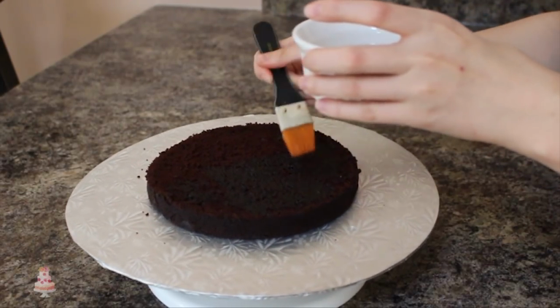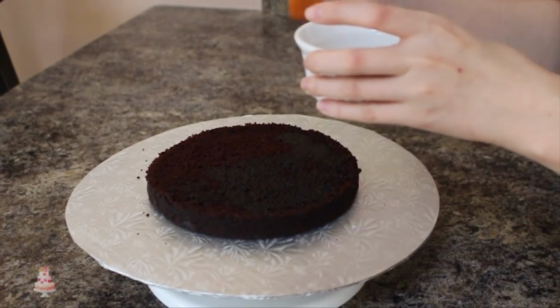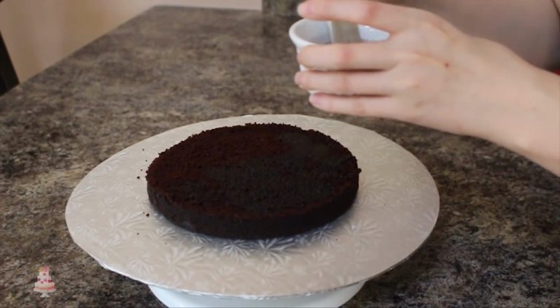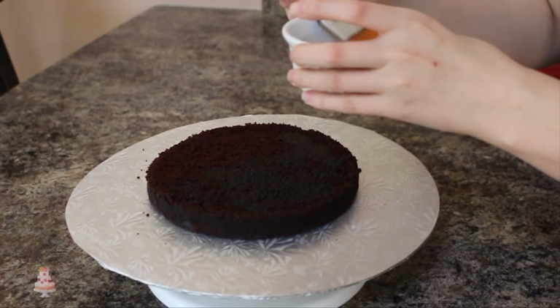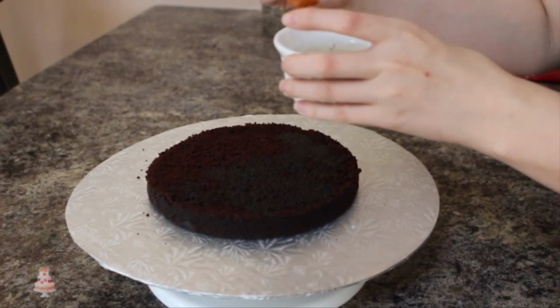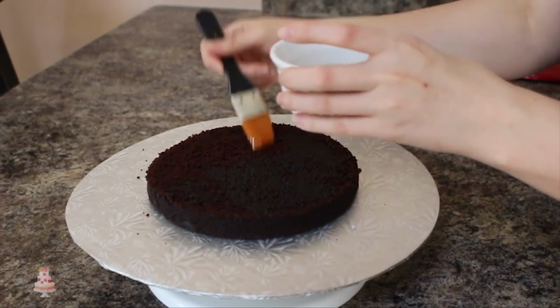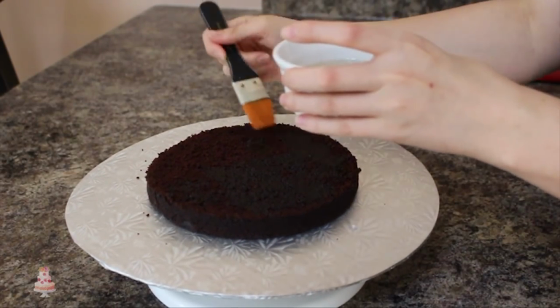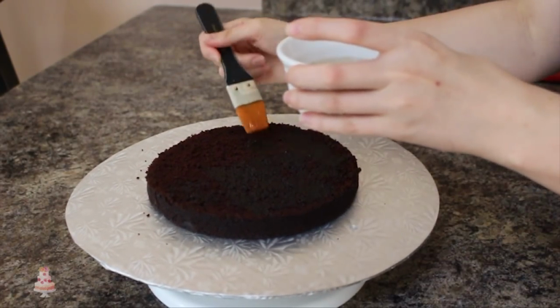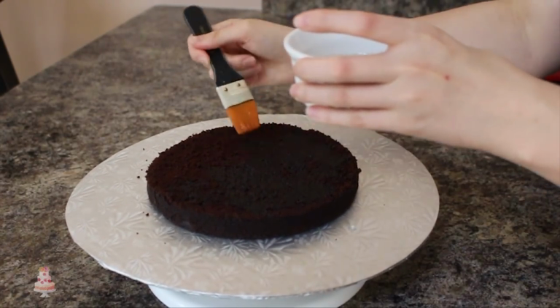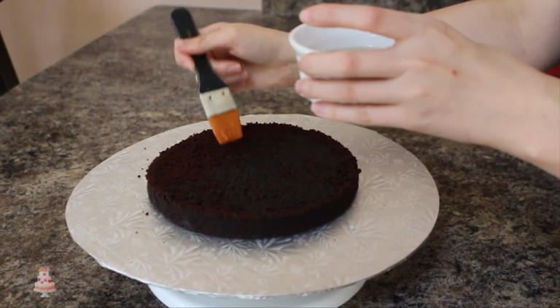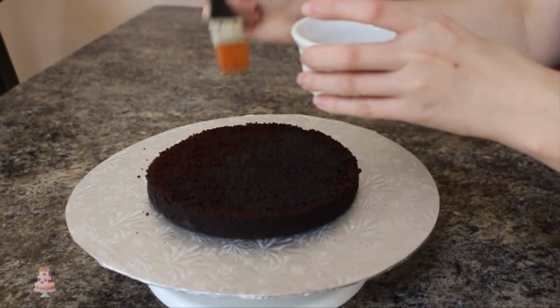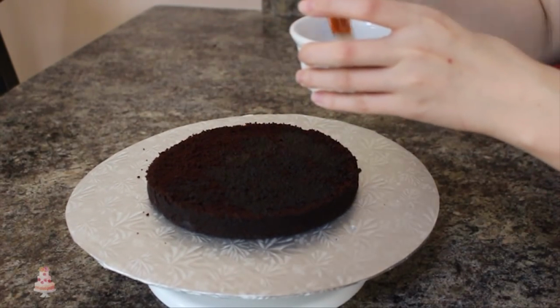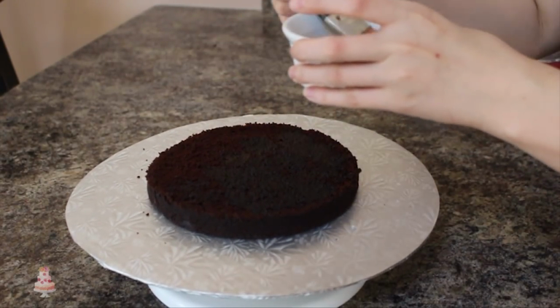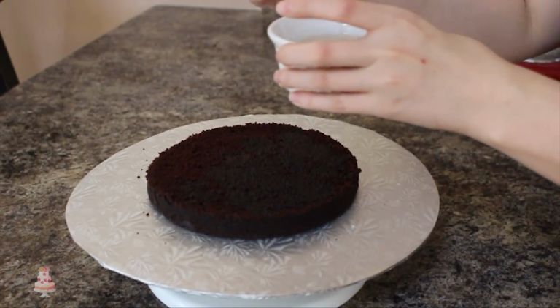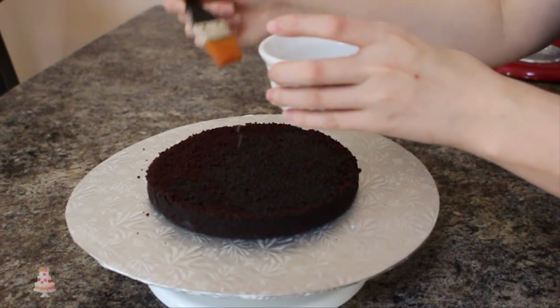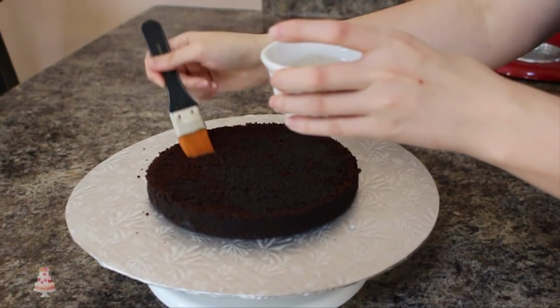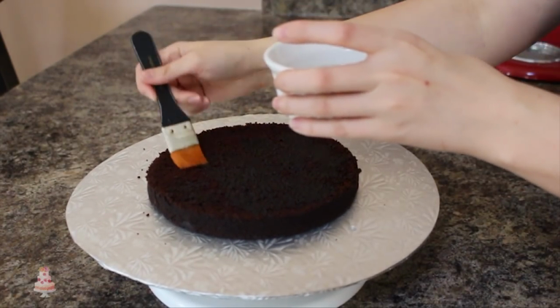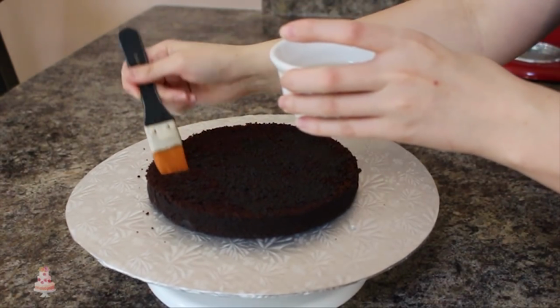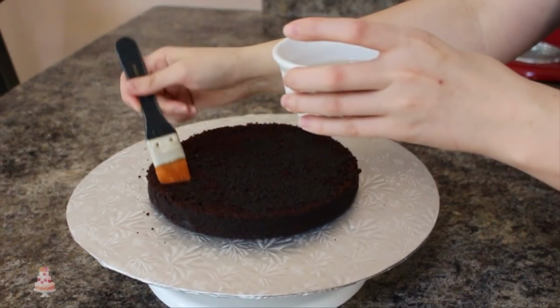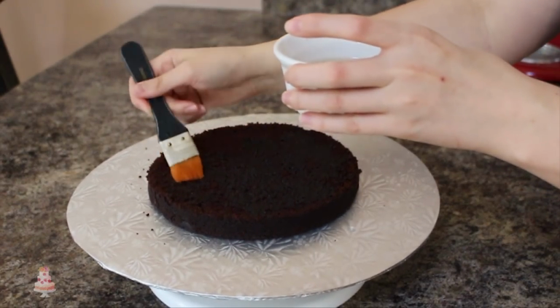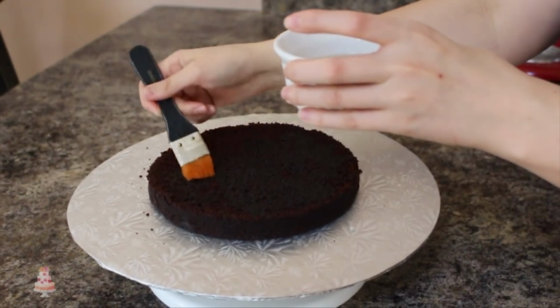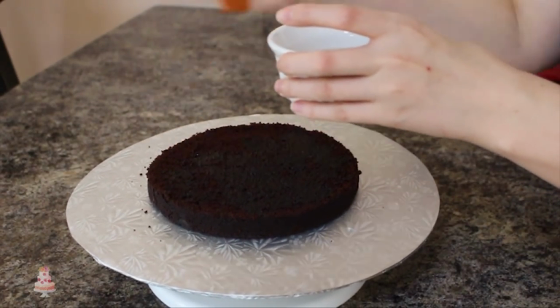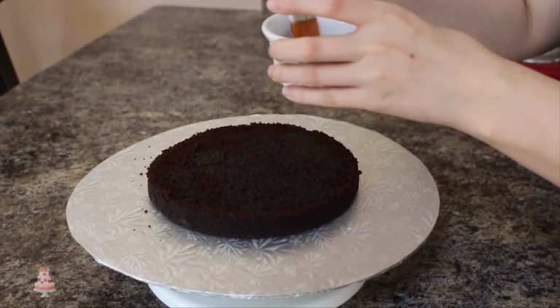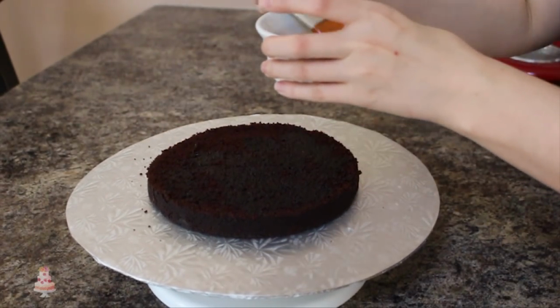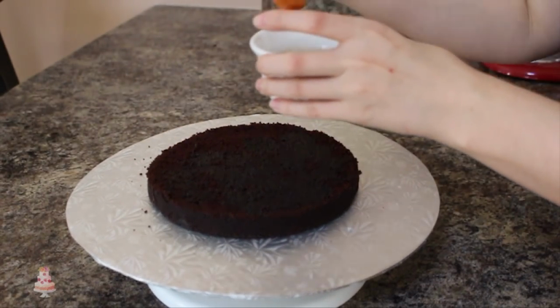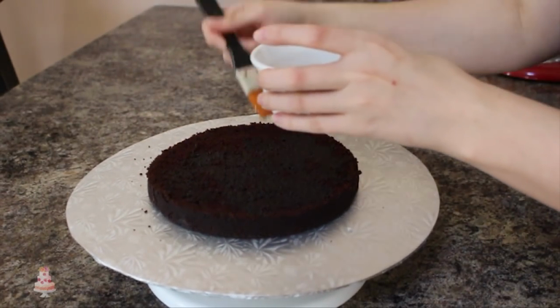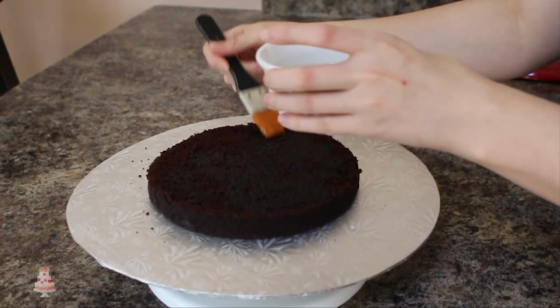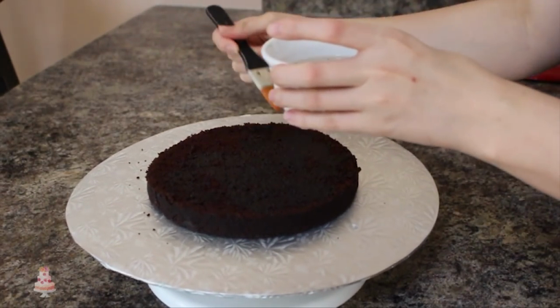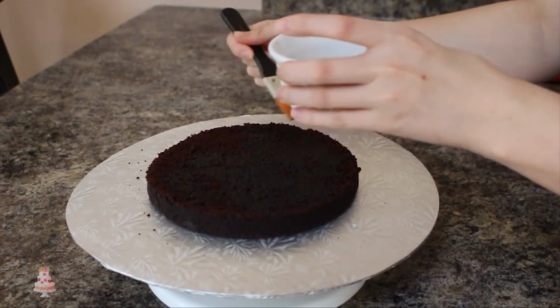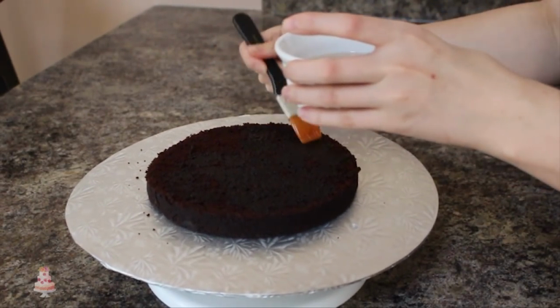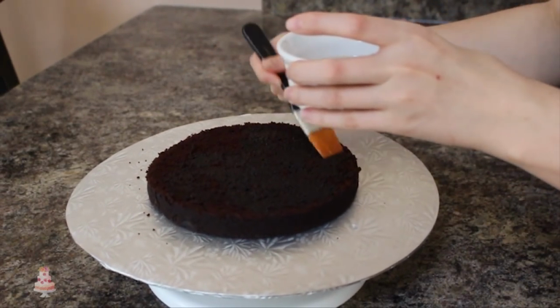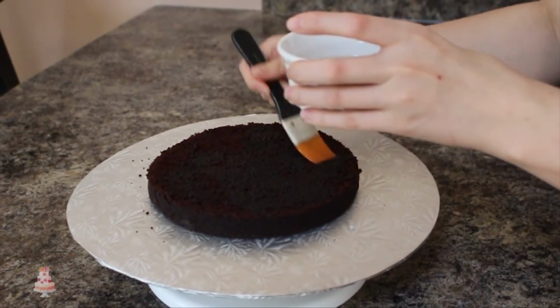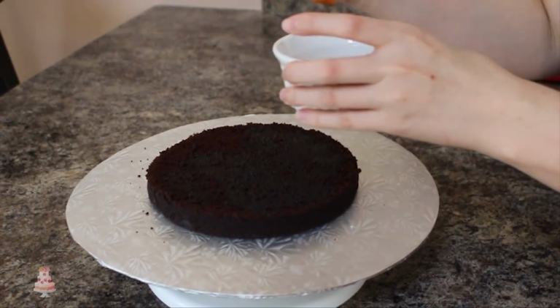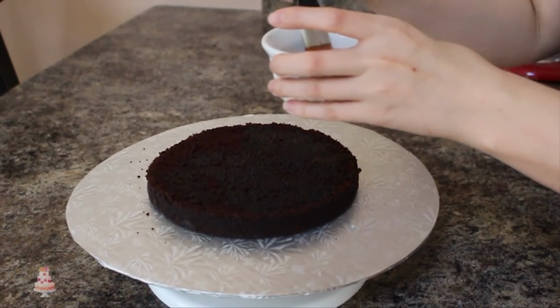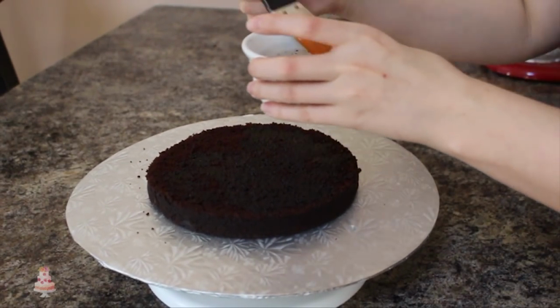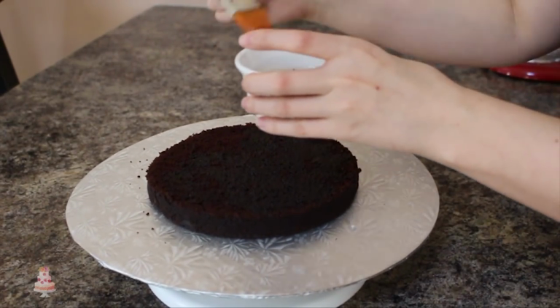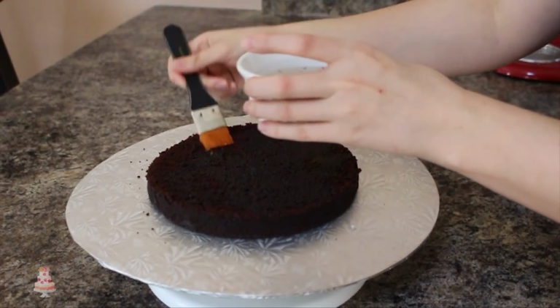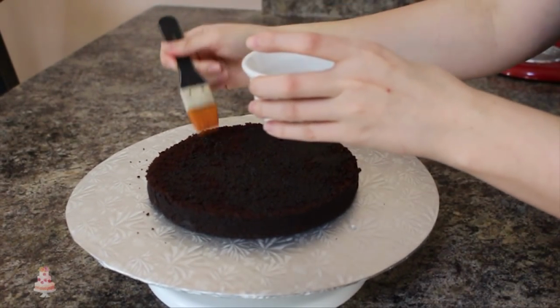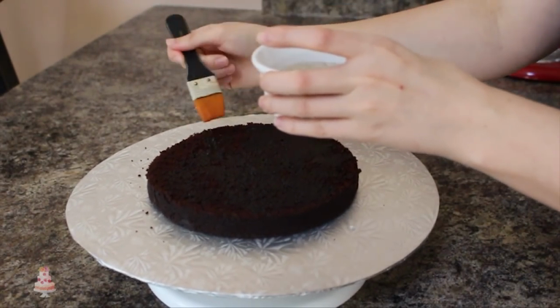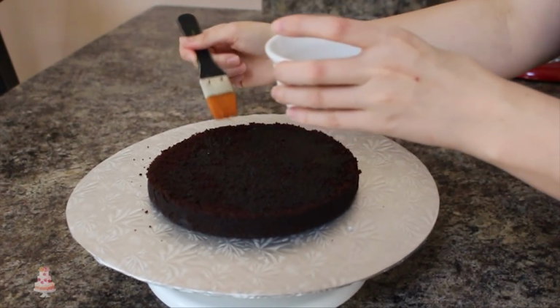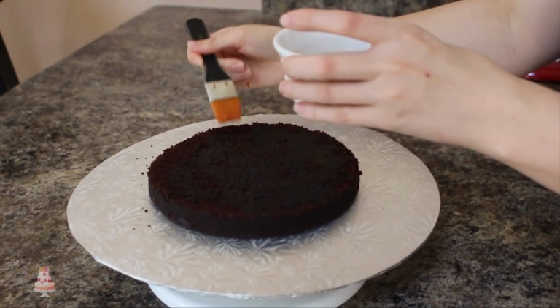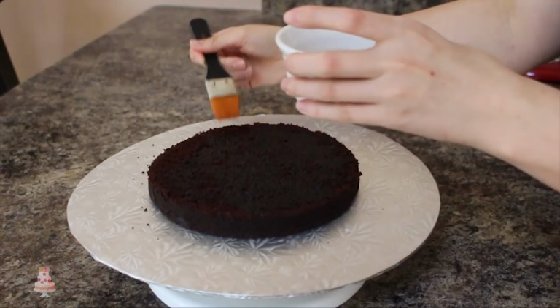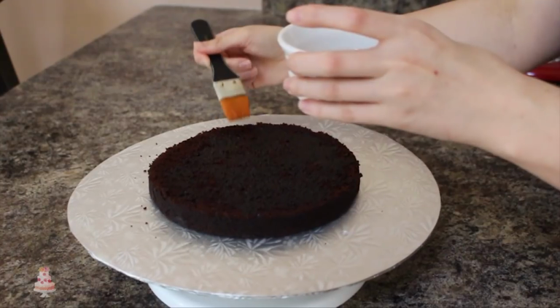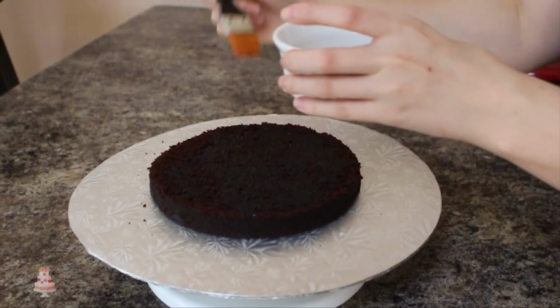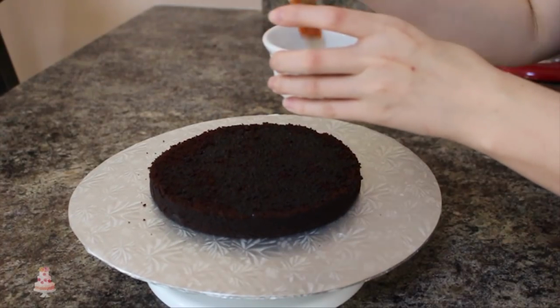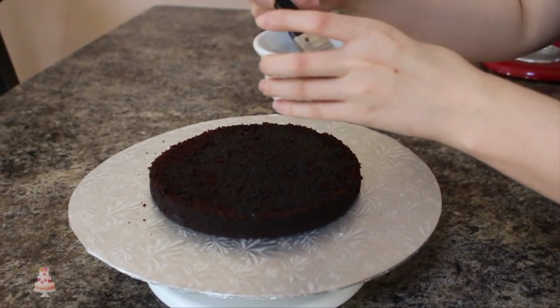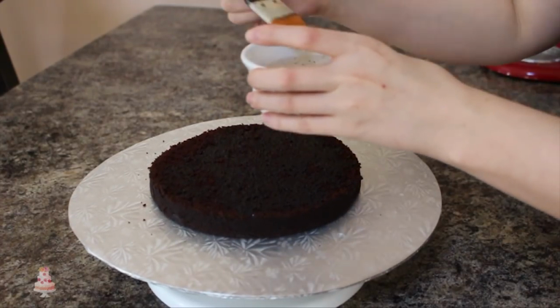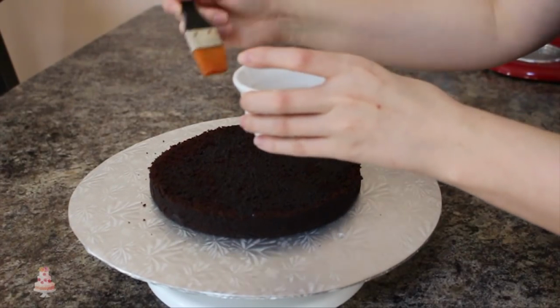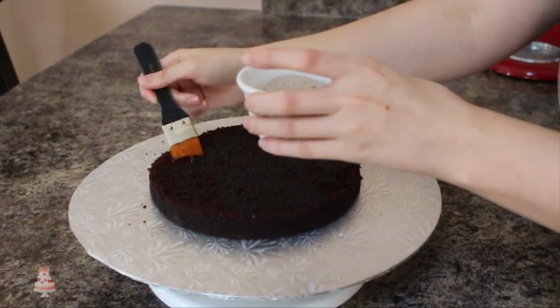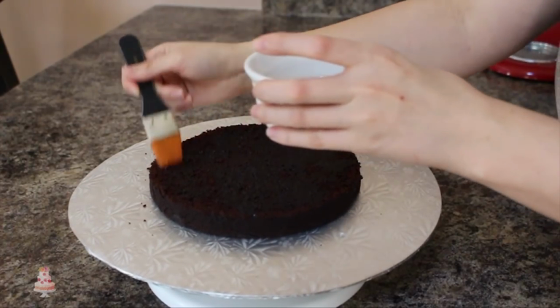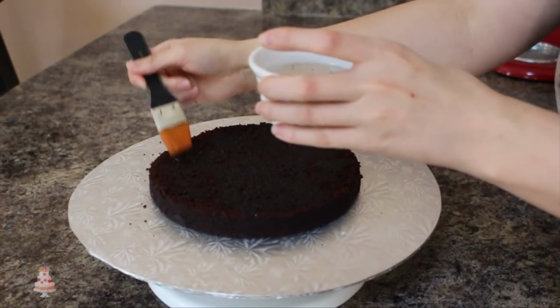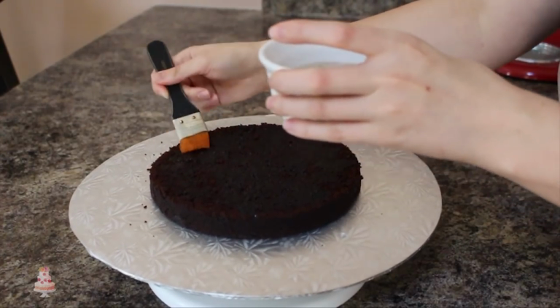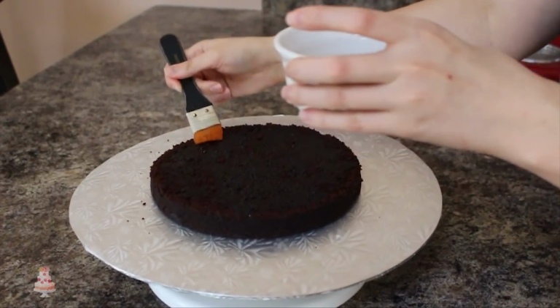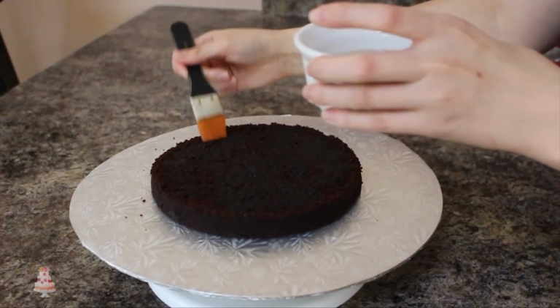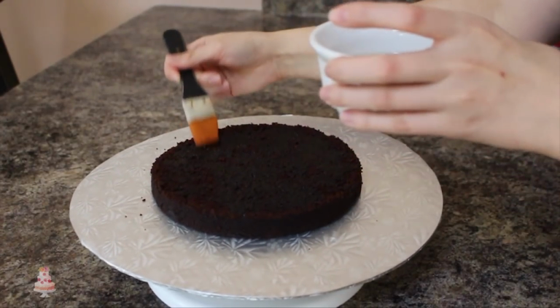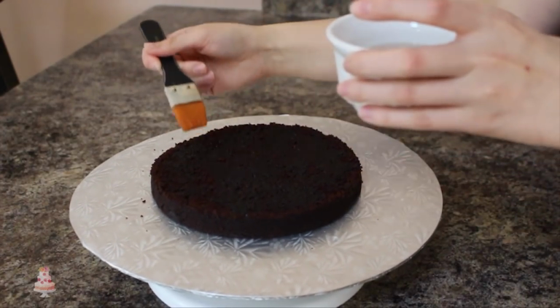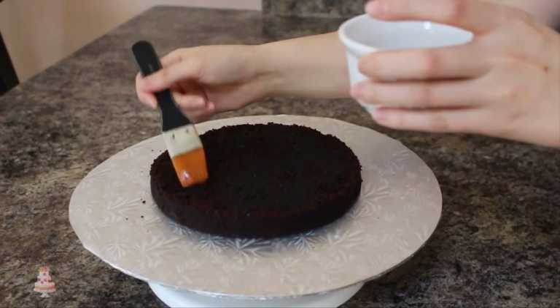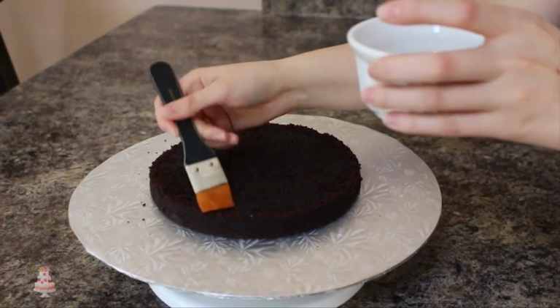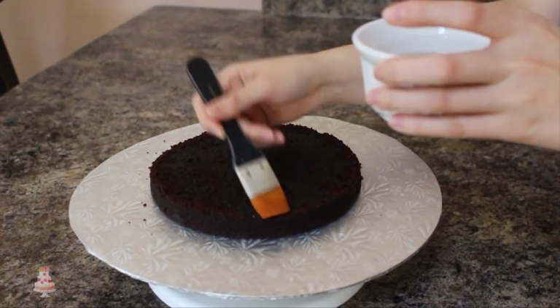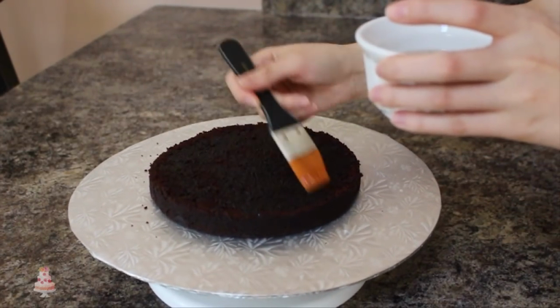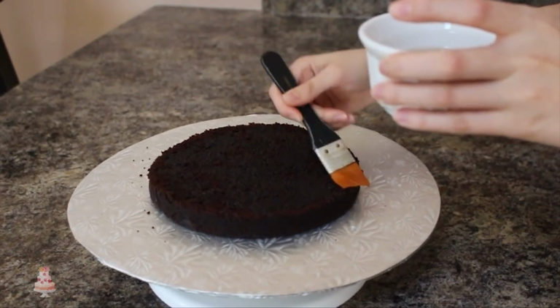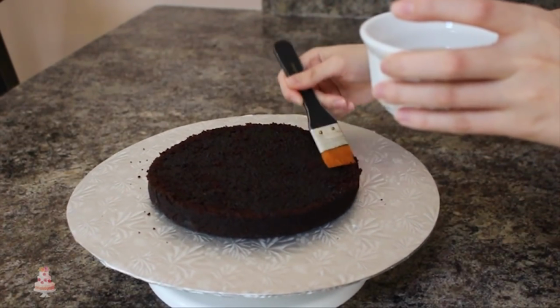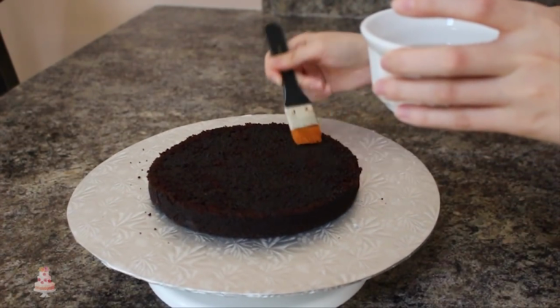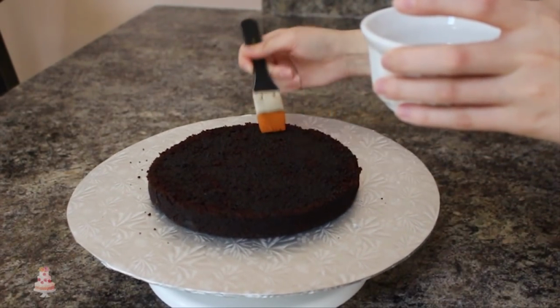To start out, I baked off two 8-inch round chocolate cakes and I also baked off an 8-inch half ball pan.